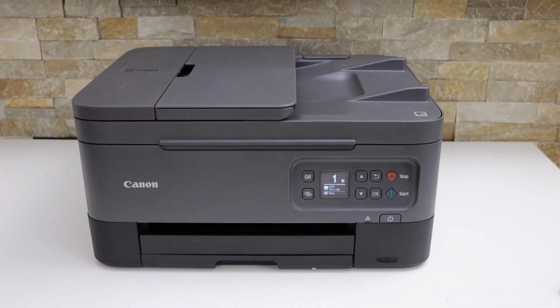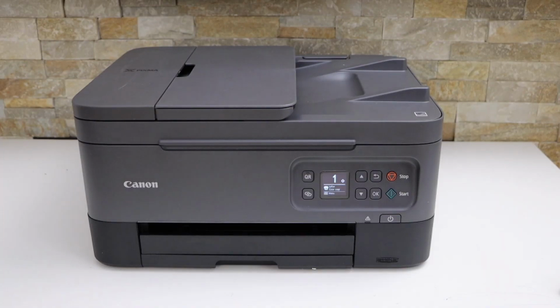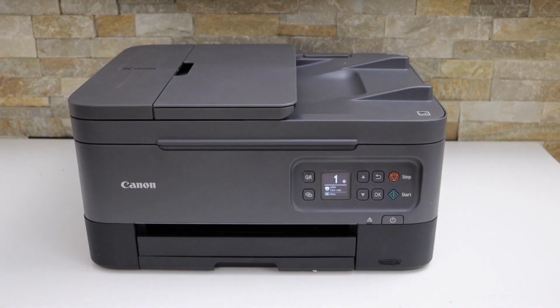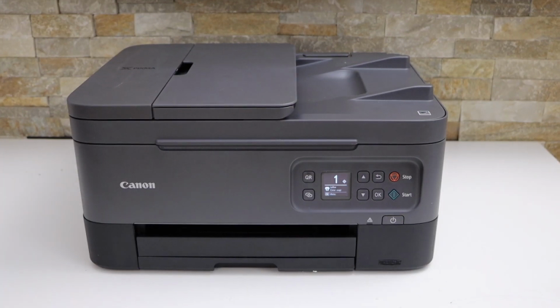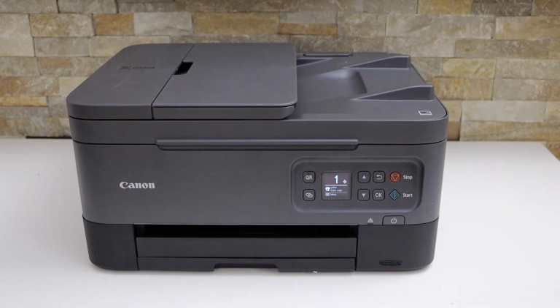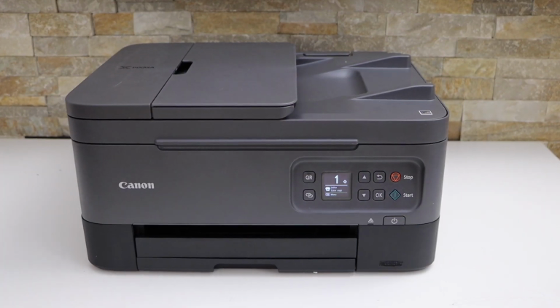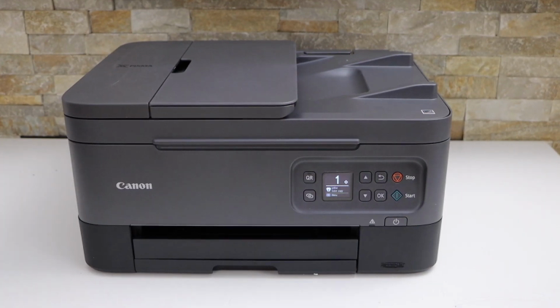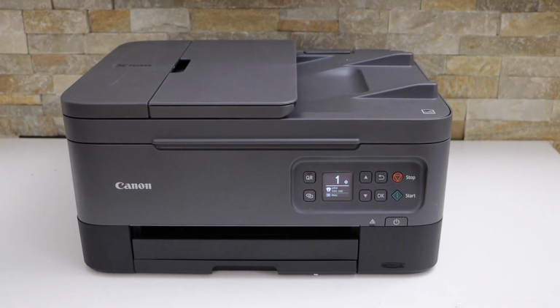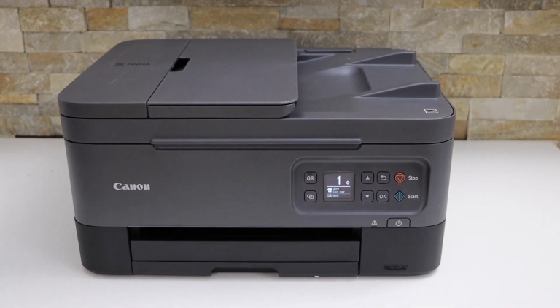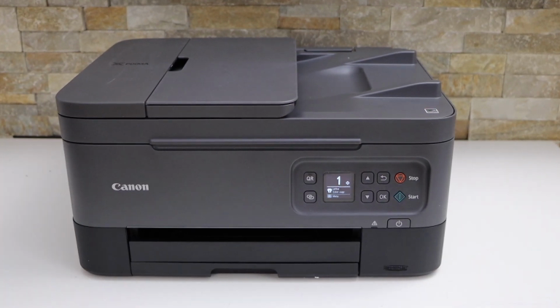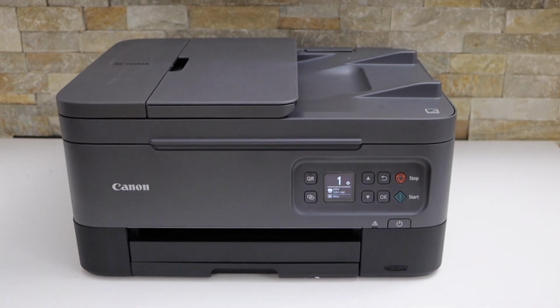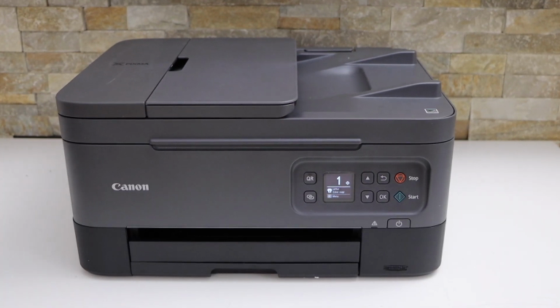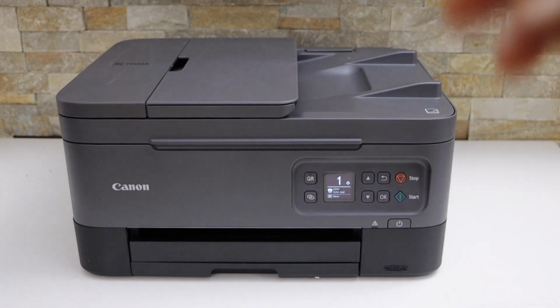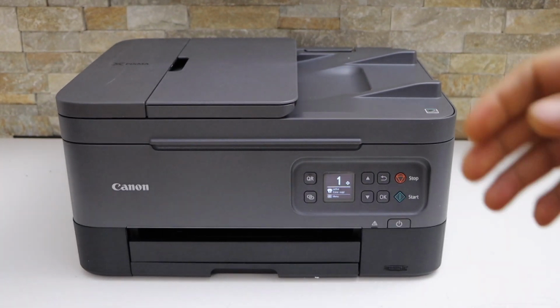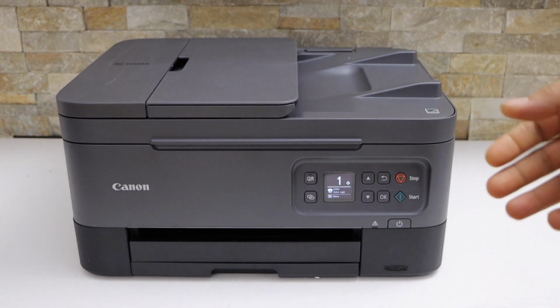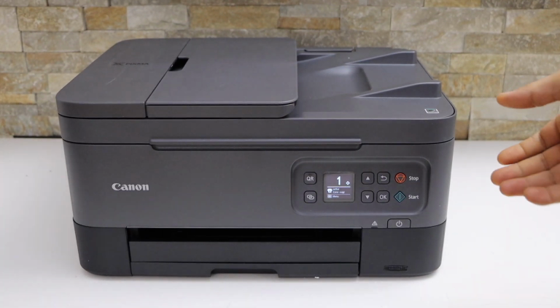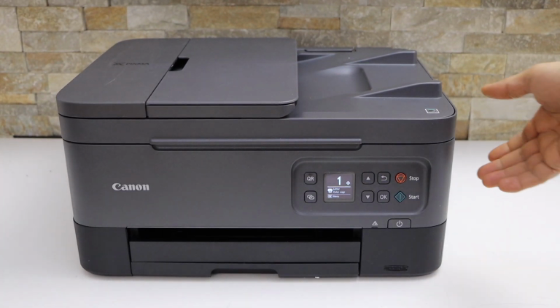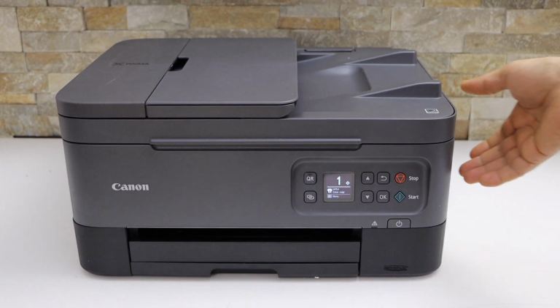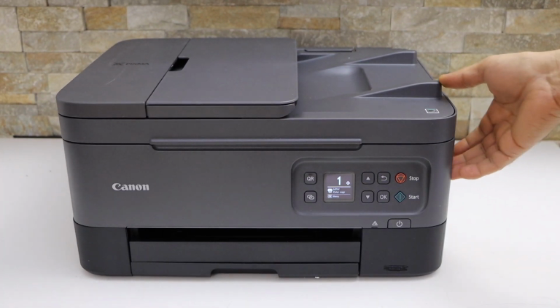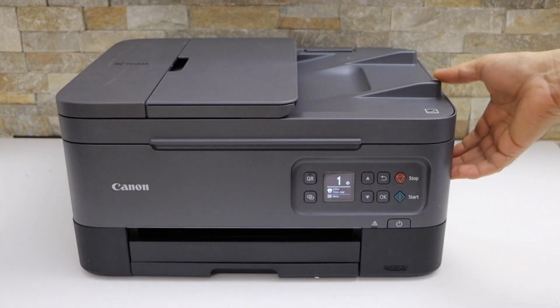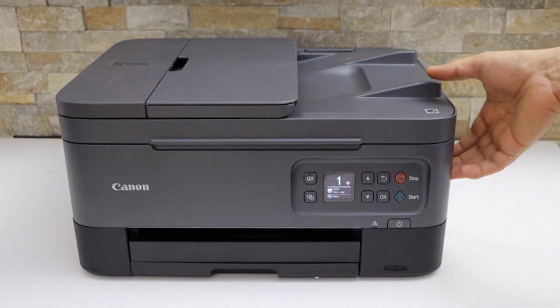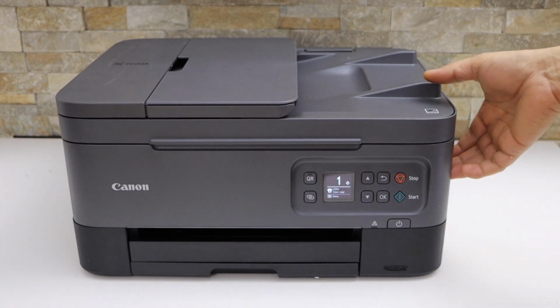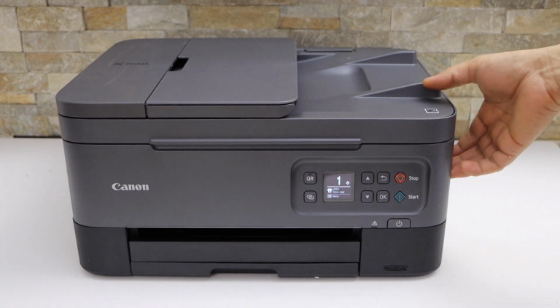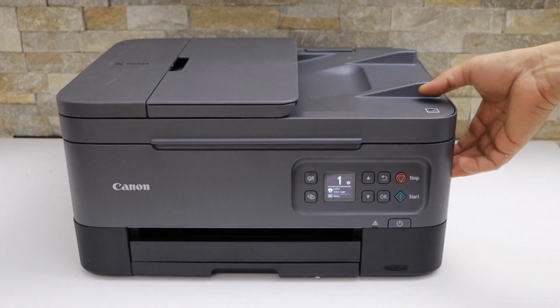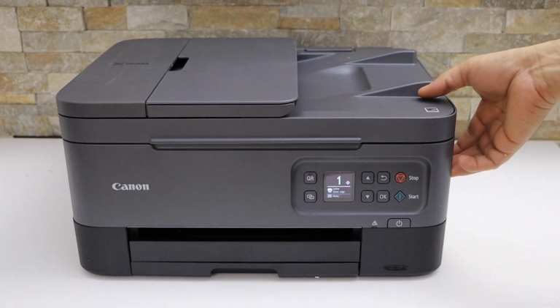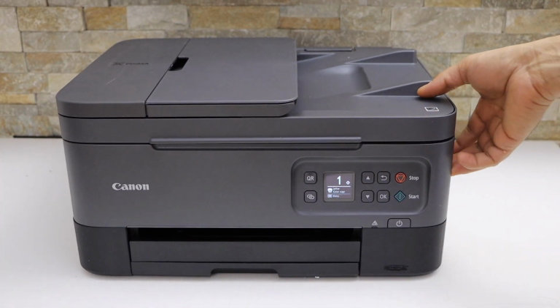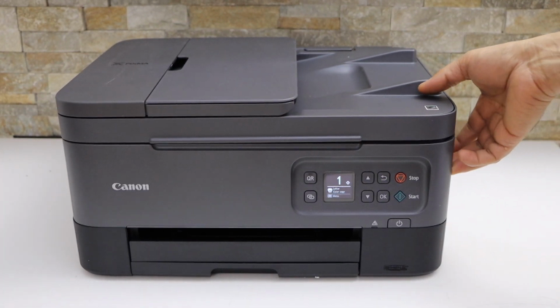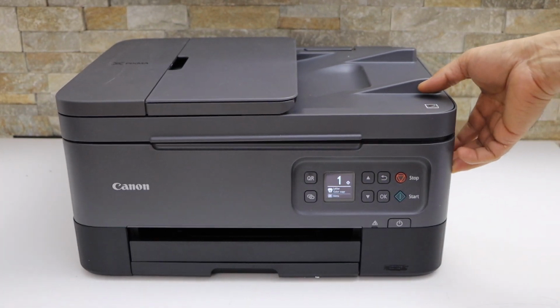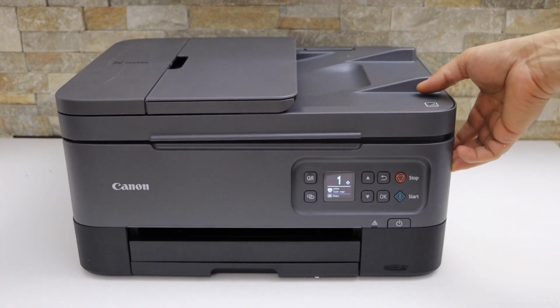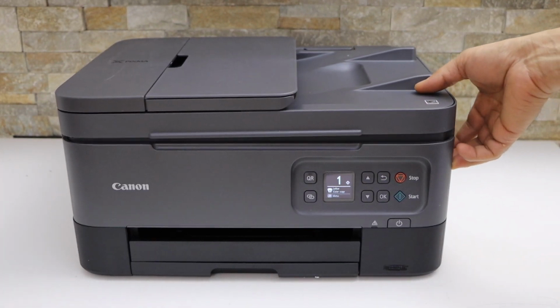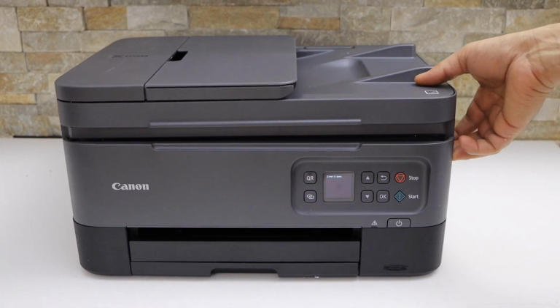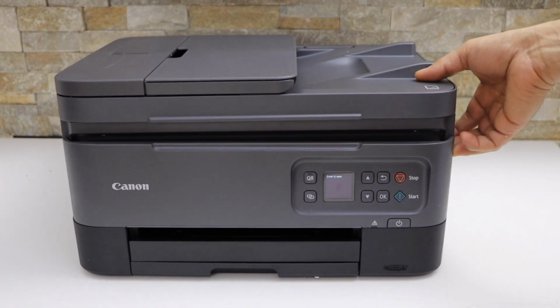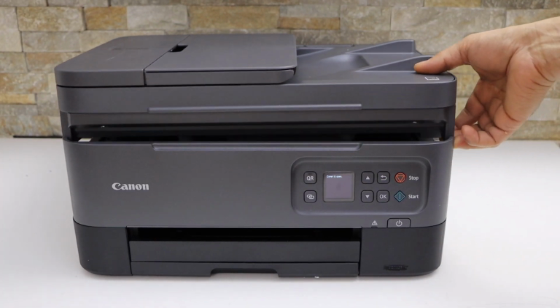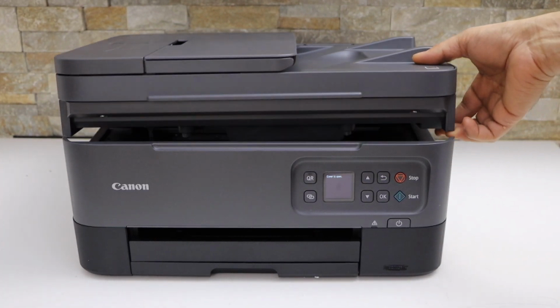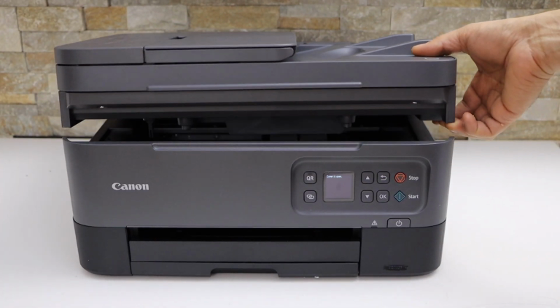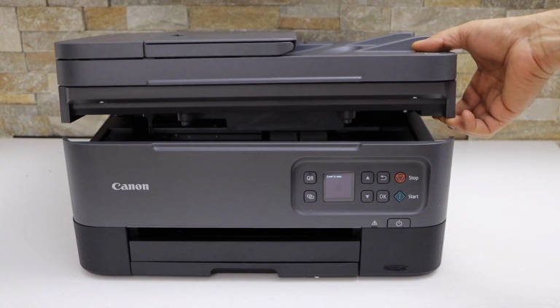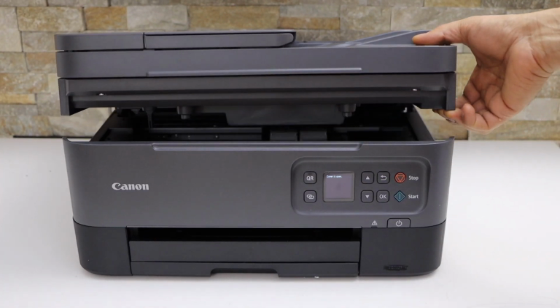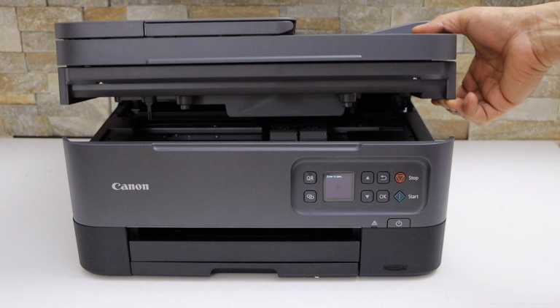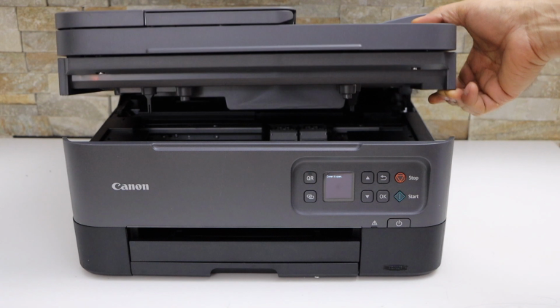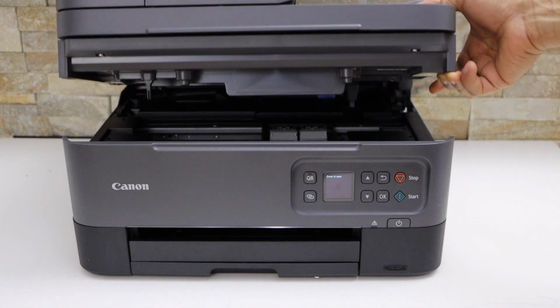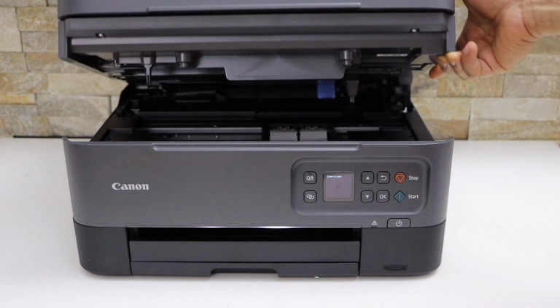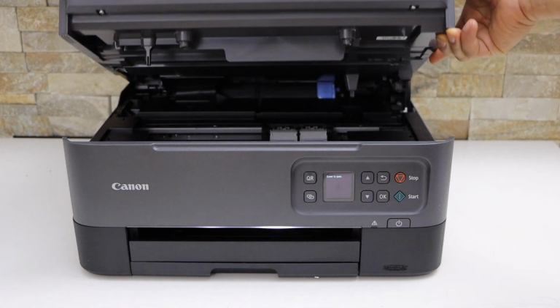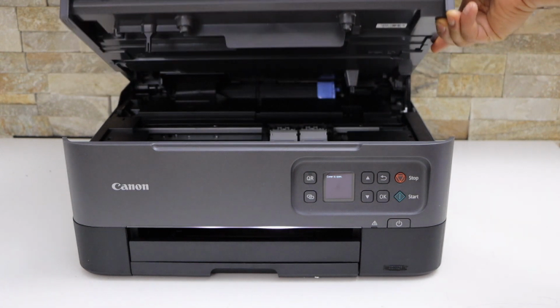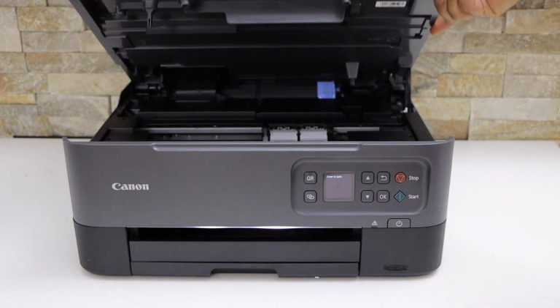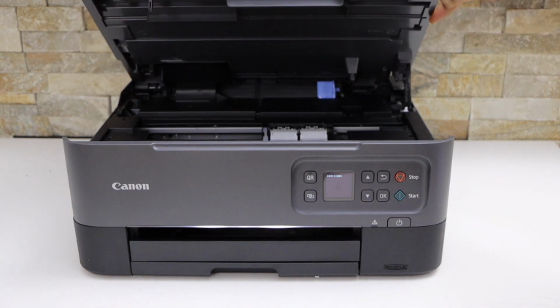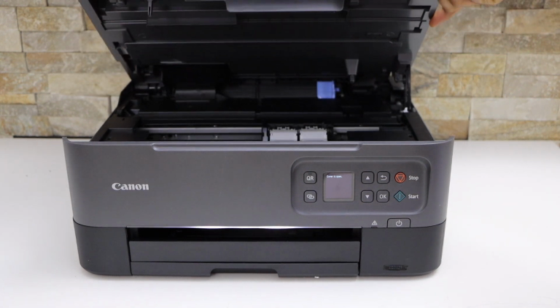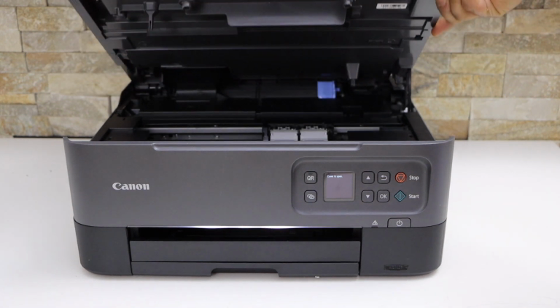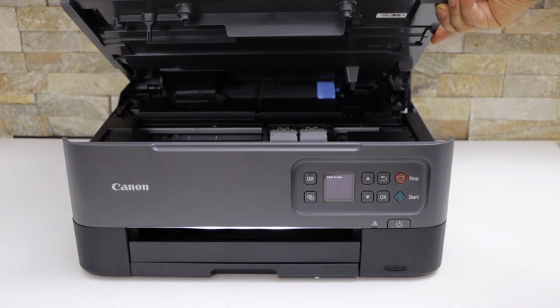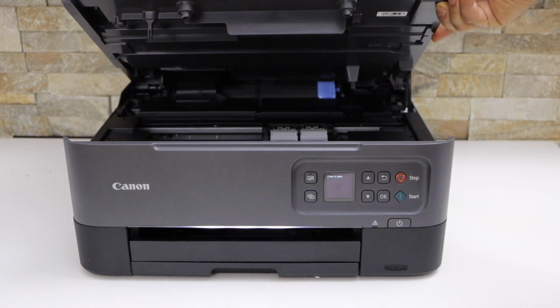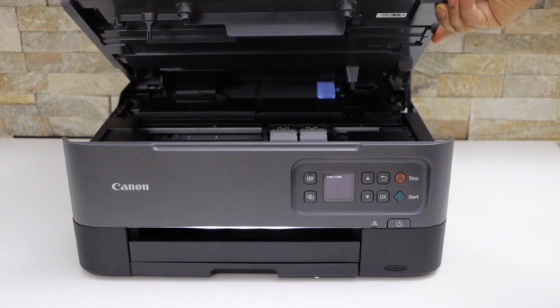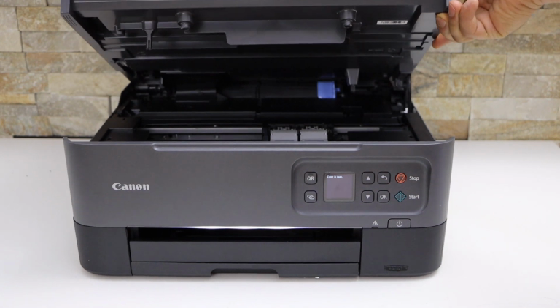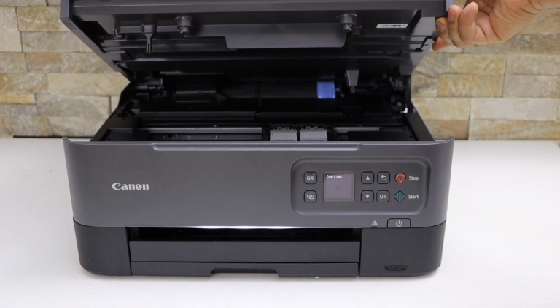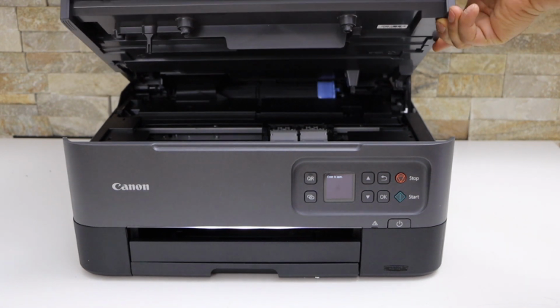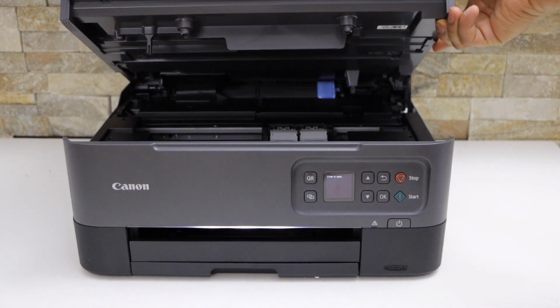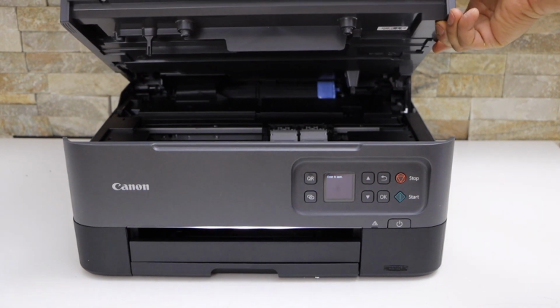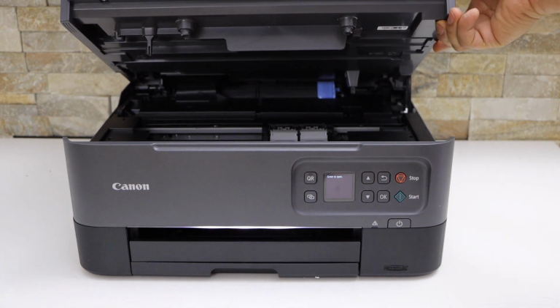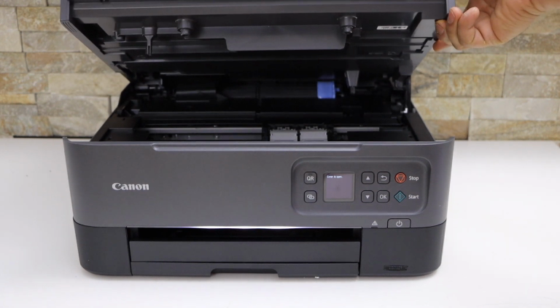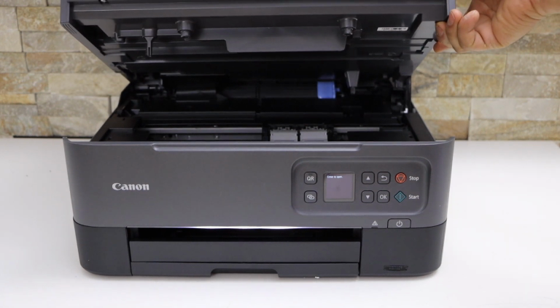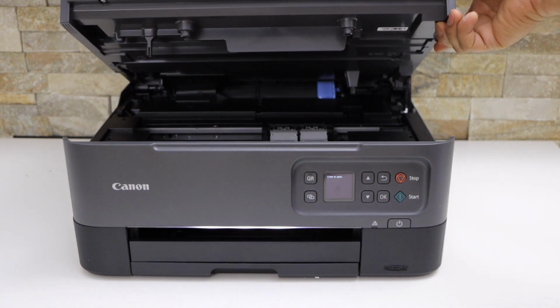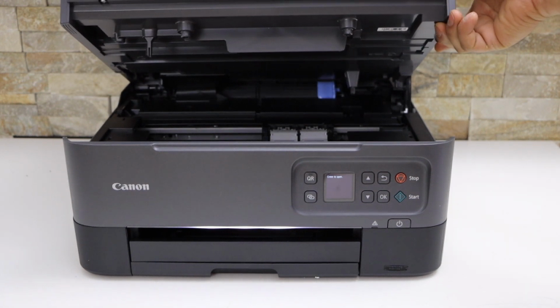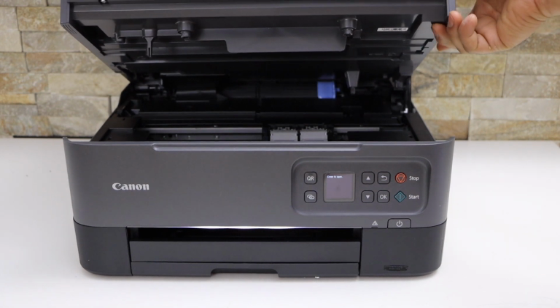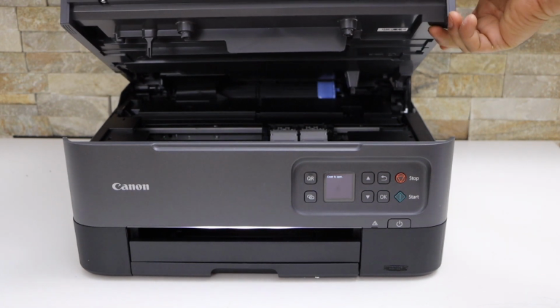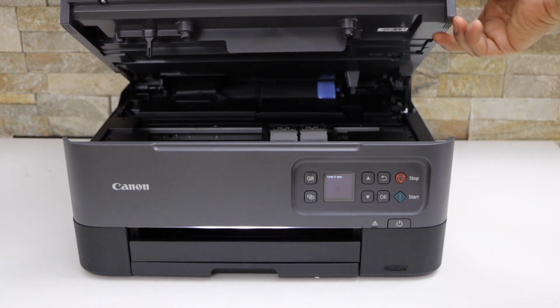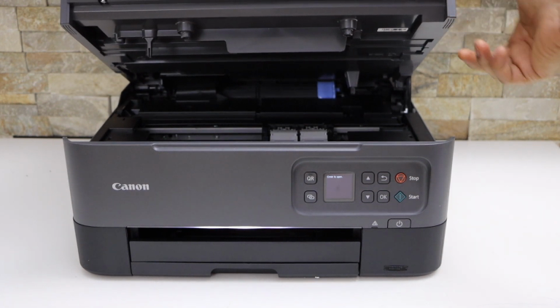Switch on your printer. Now lift from this side and it will stand itself.